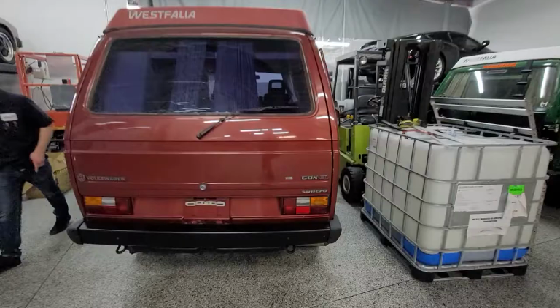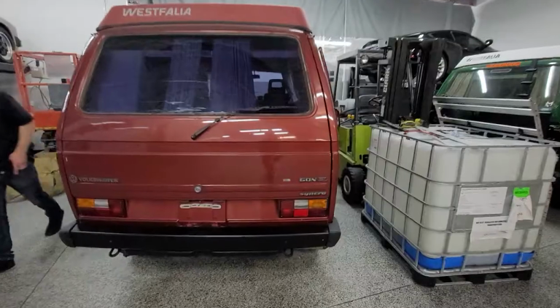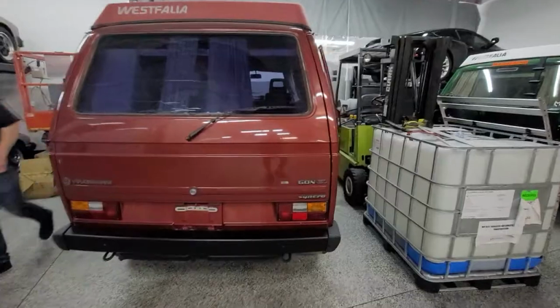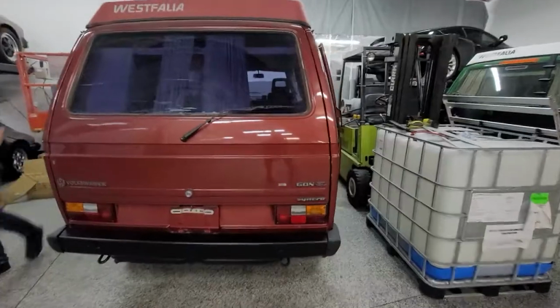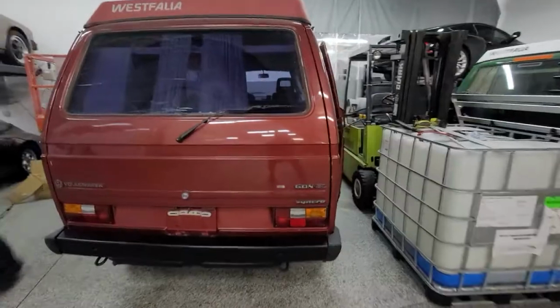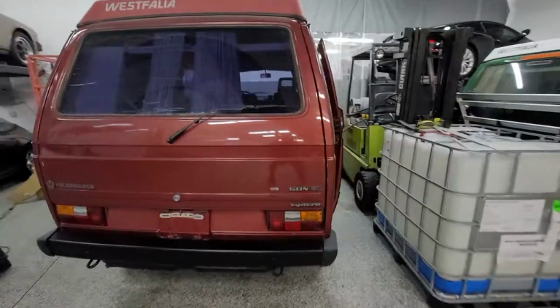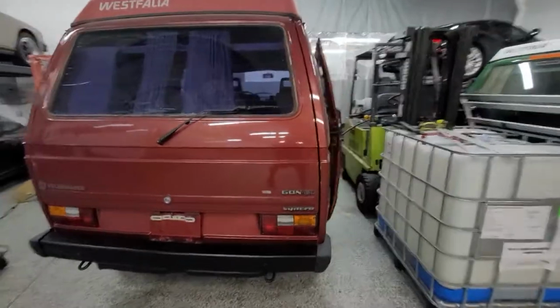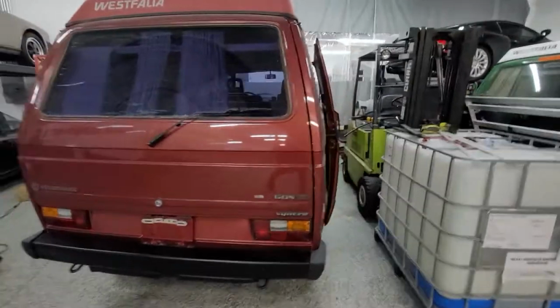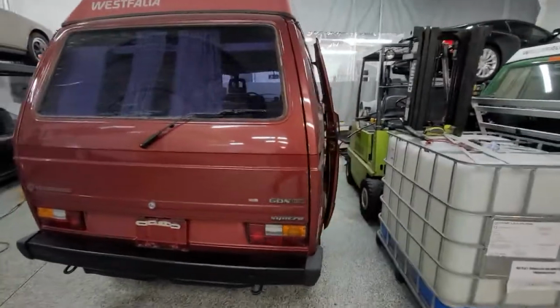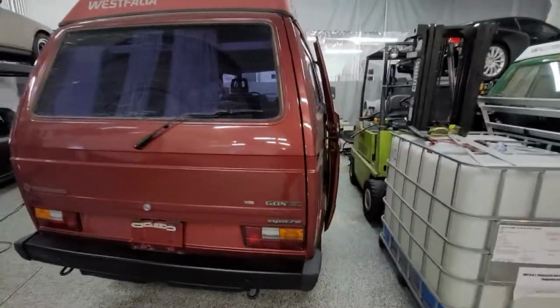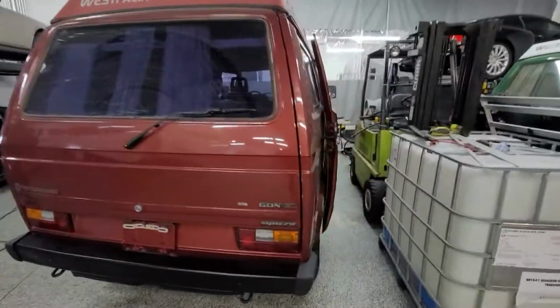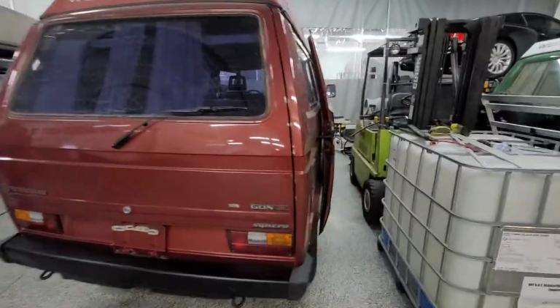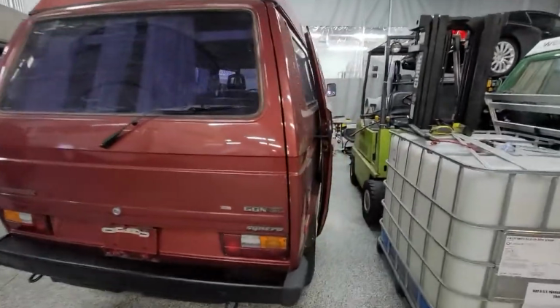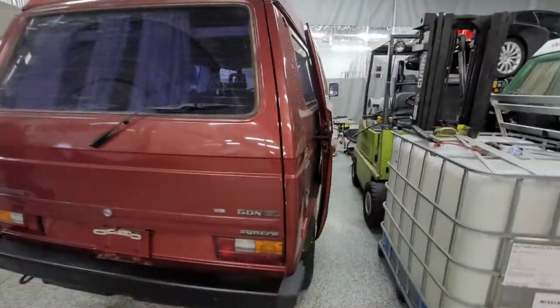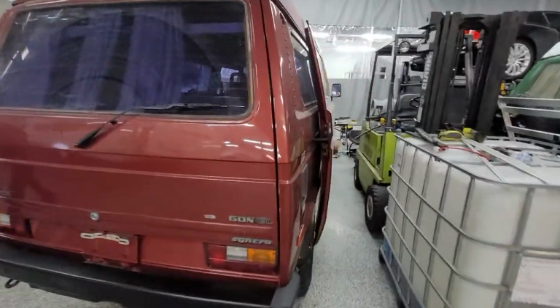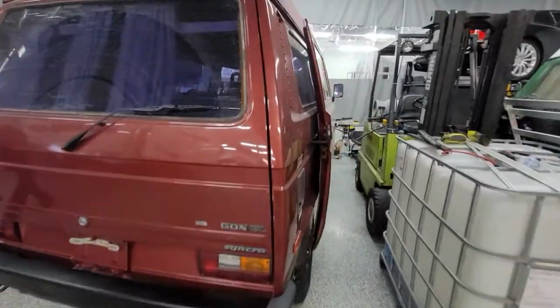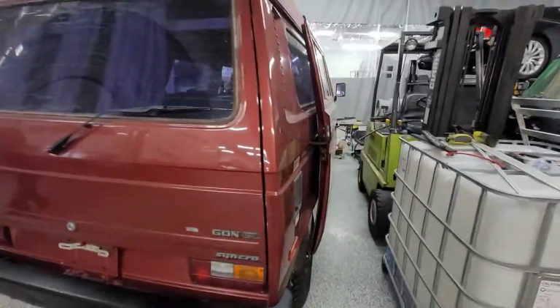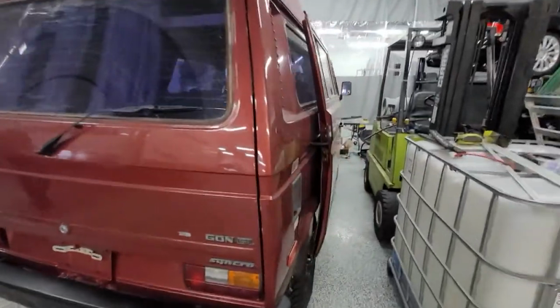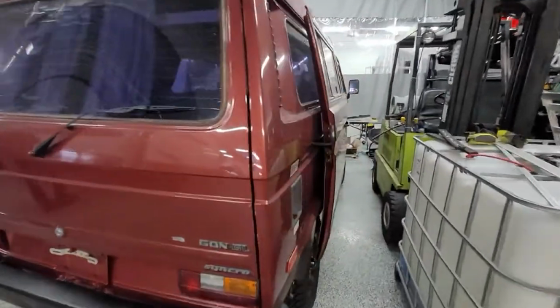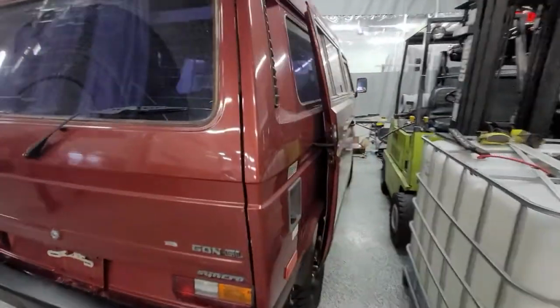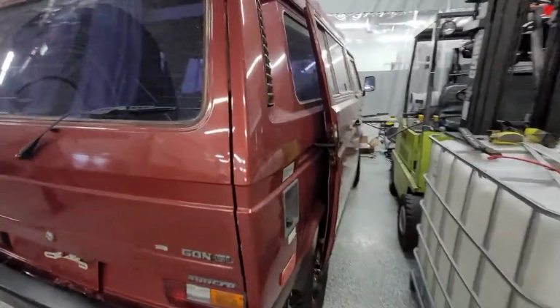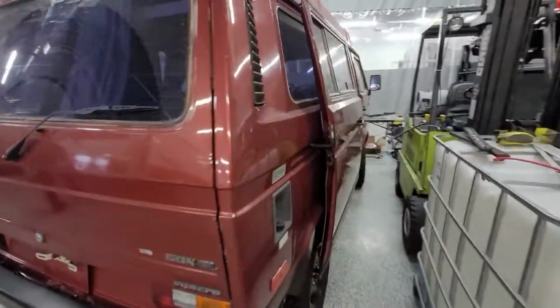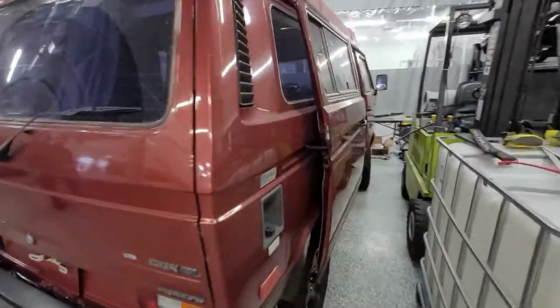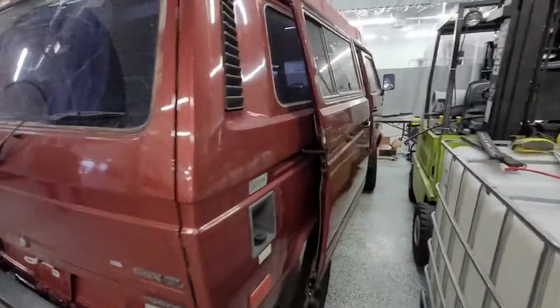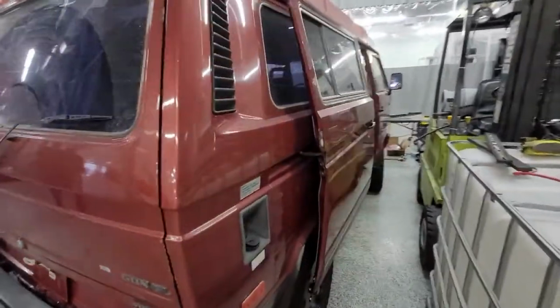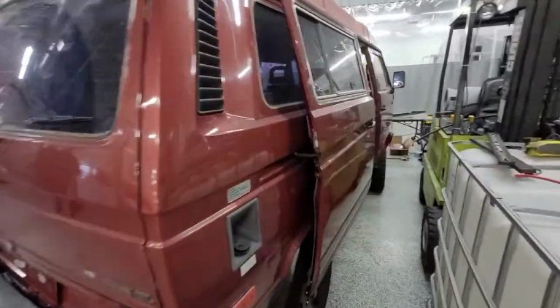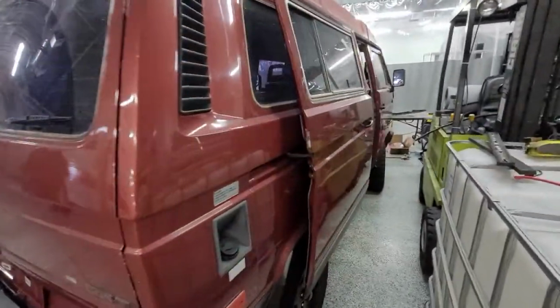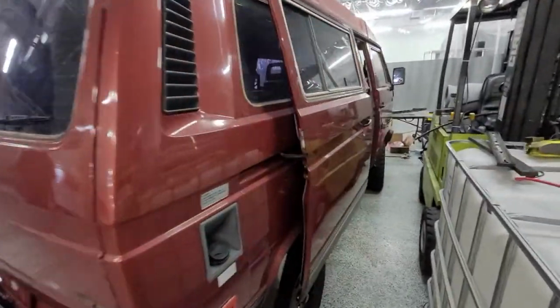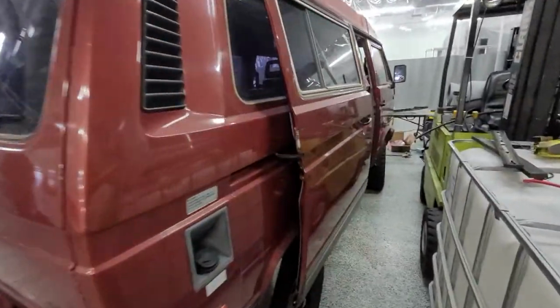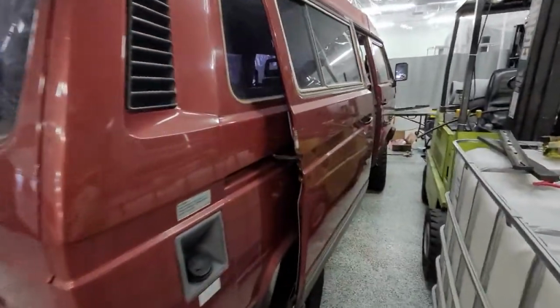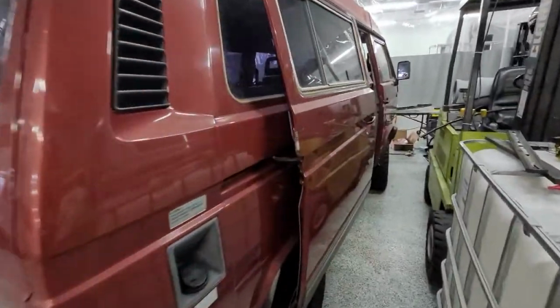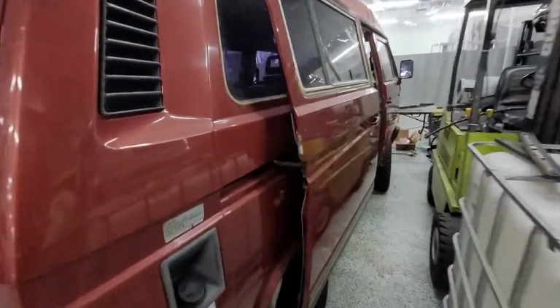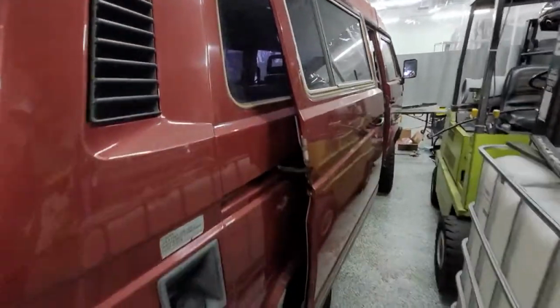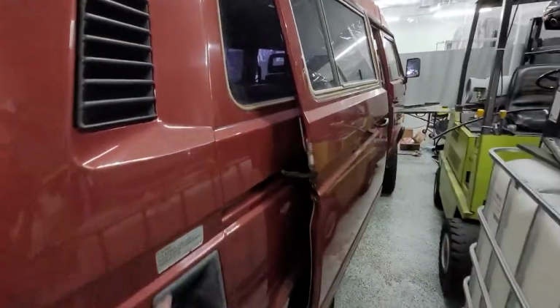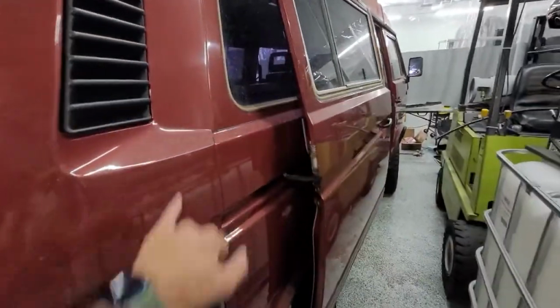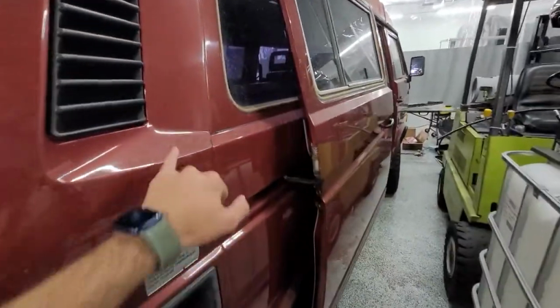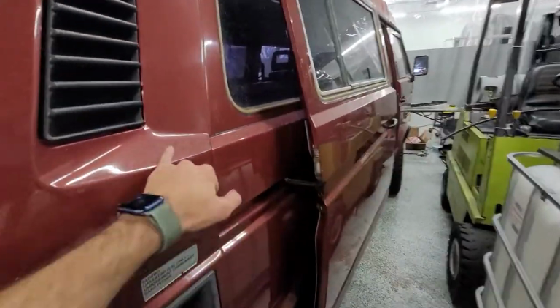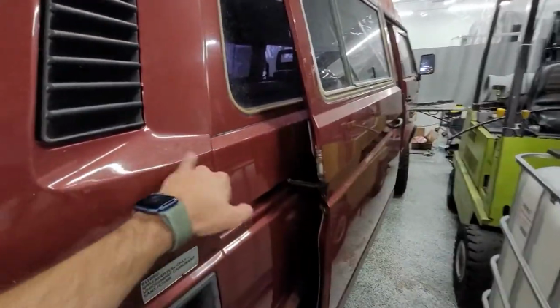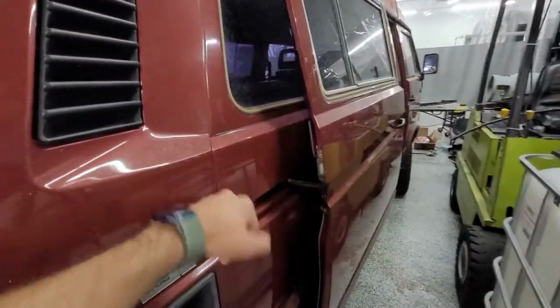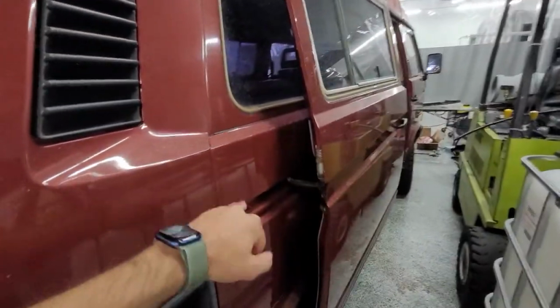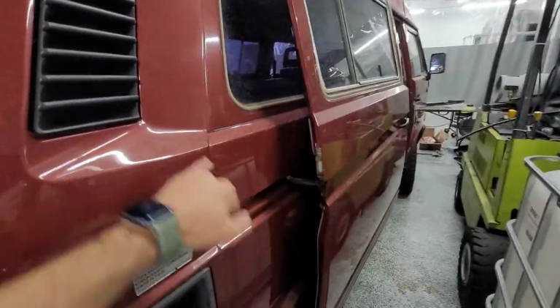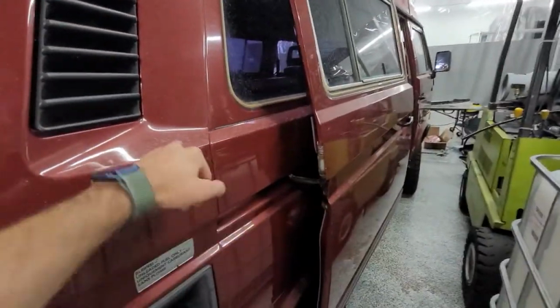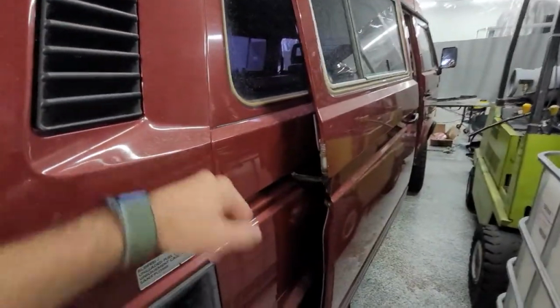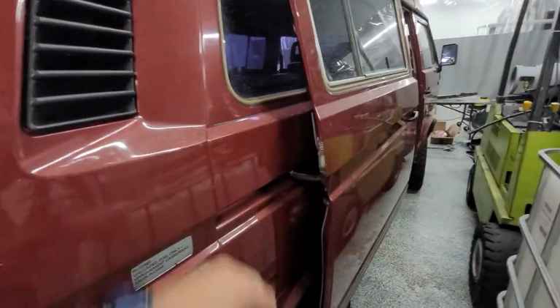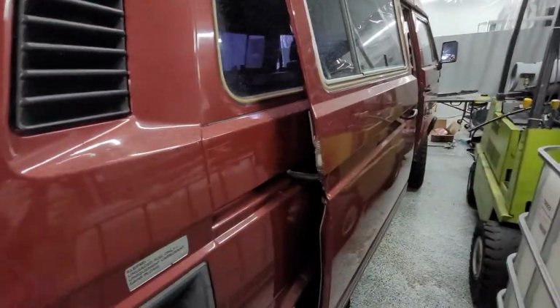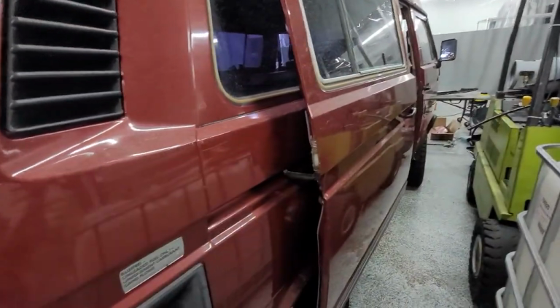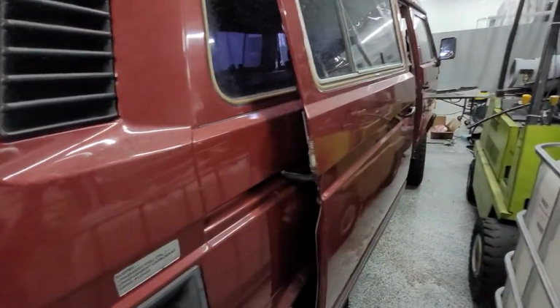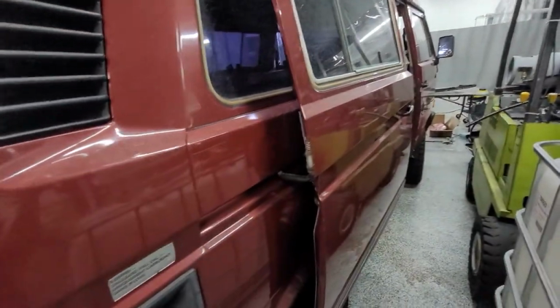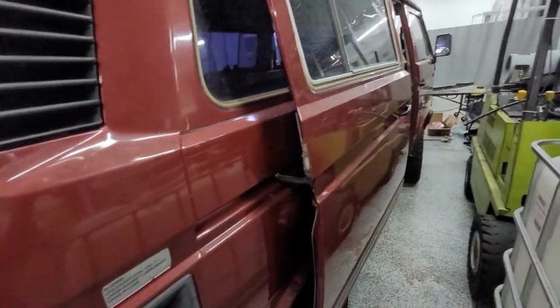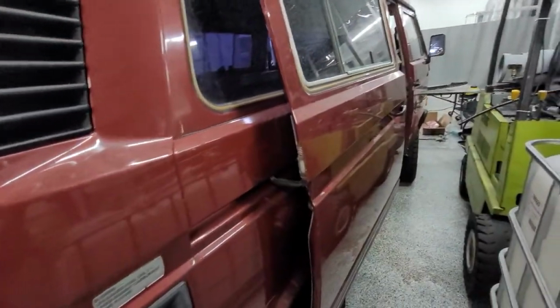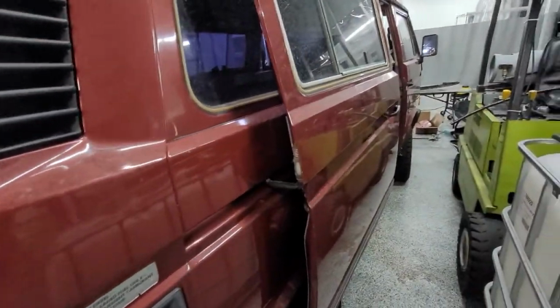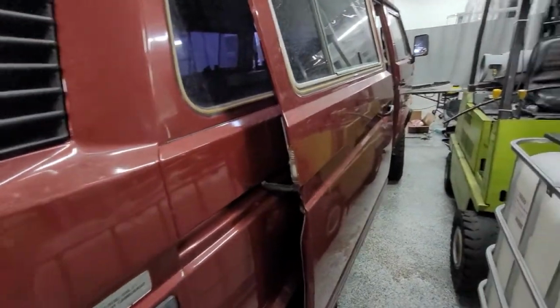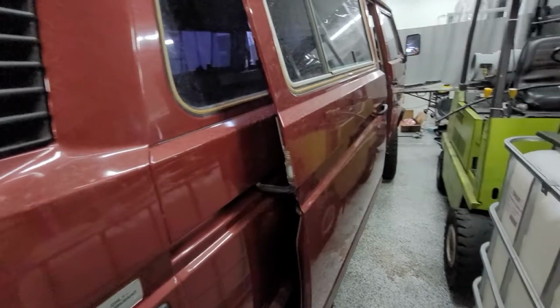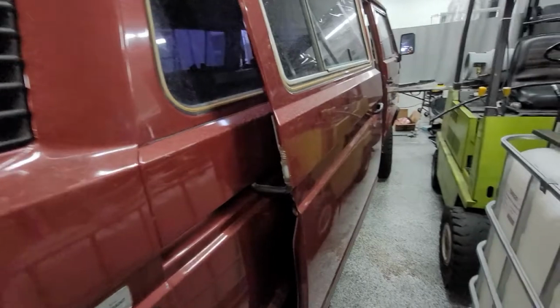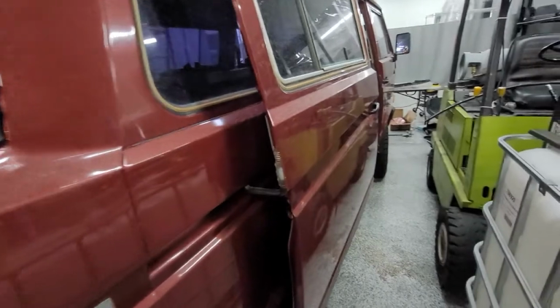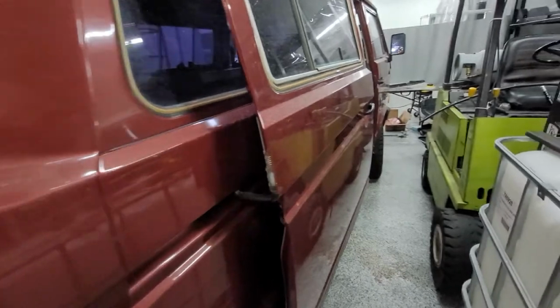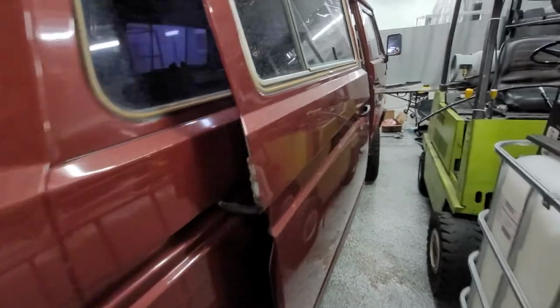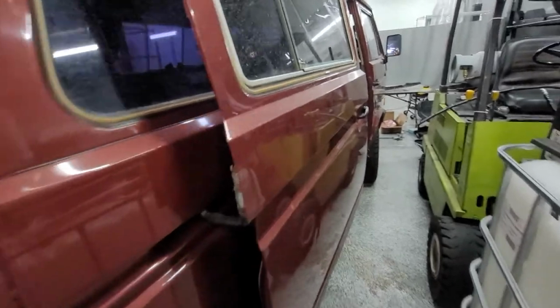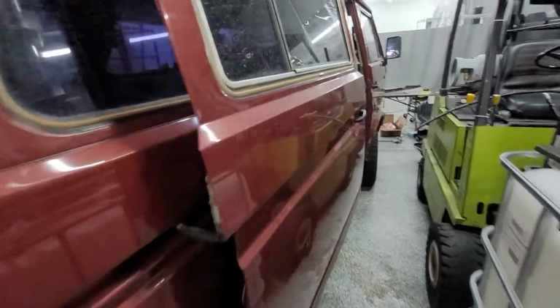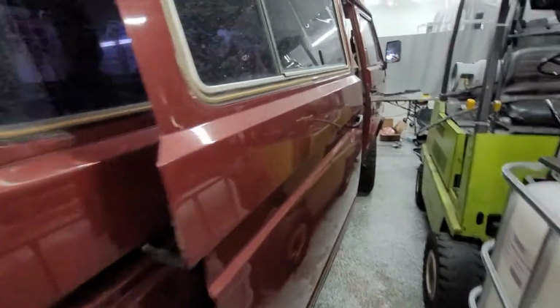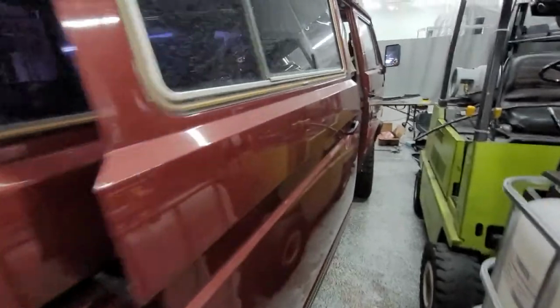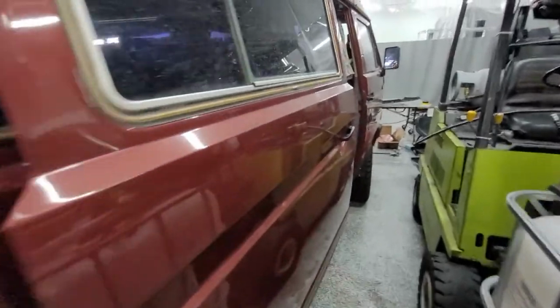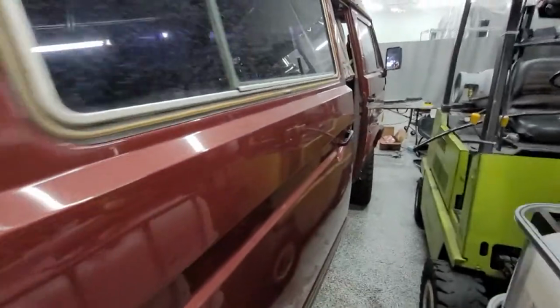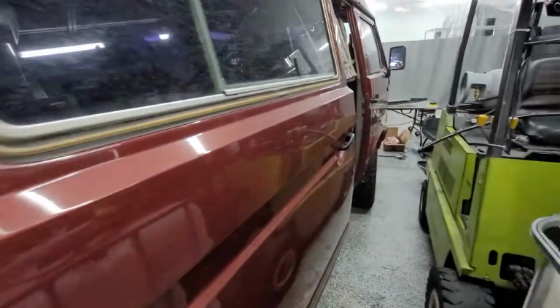Hey Bill, here's your walk-around on the Syncro here. It's a little dirty — it got caught outside and we had a rainstorm the other day.